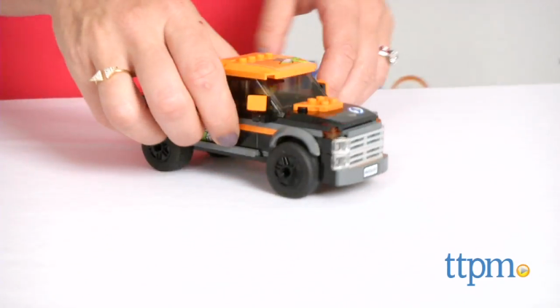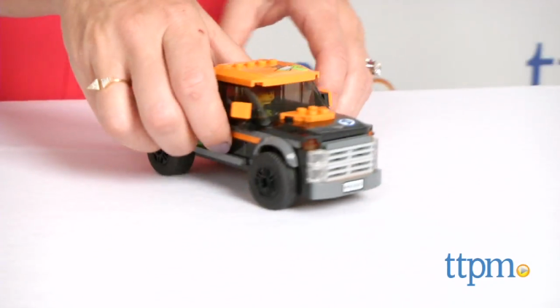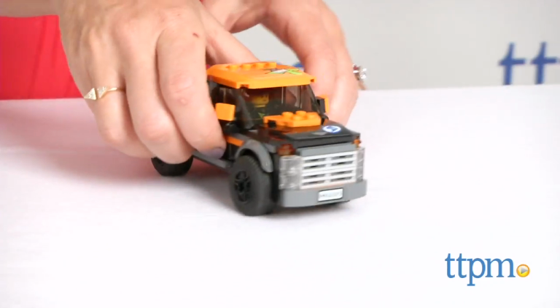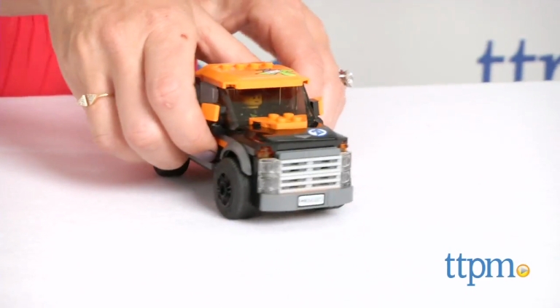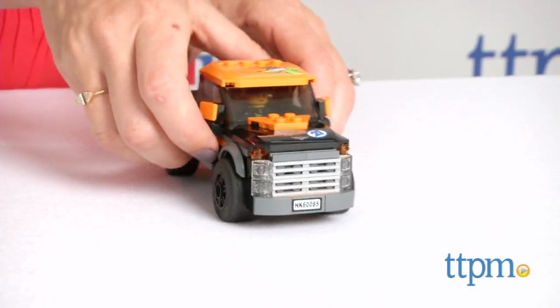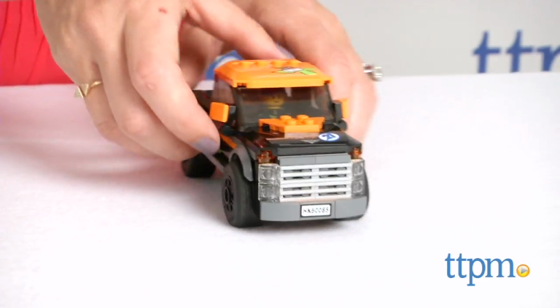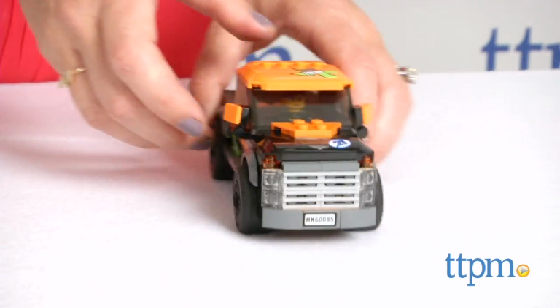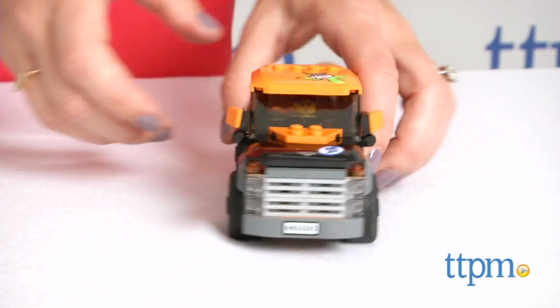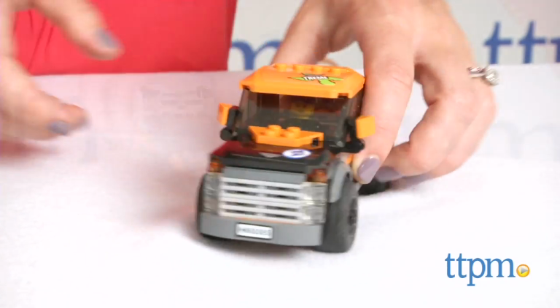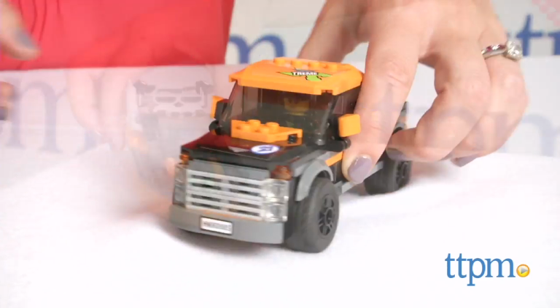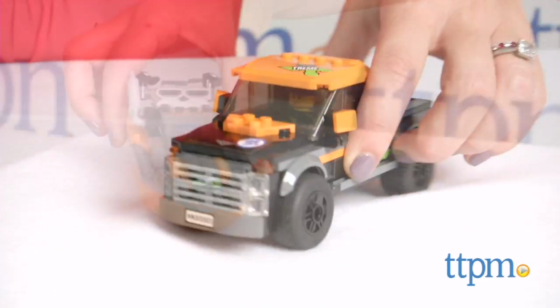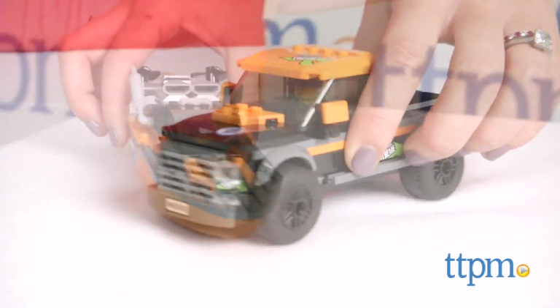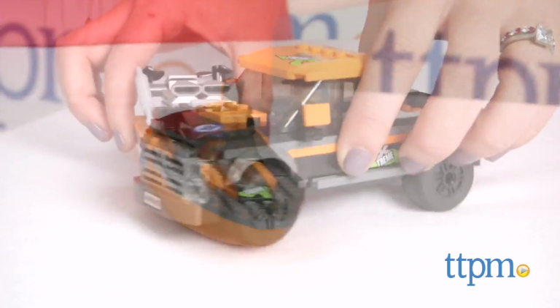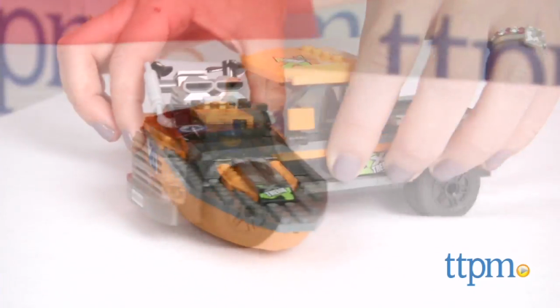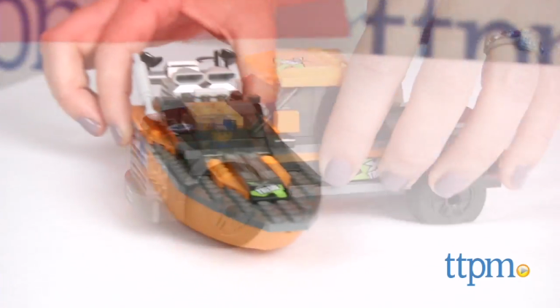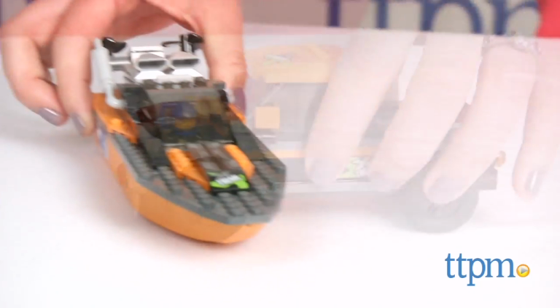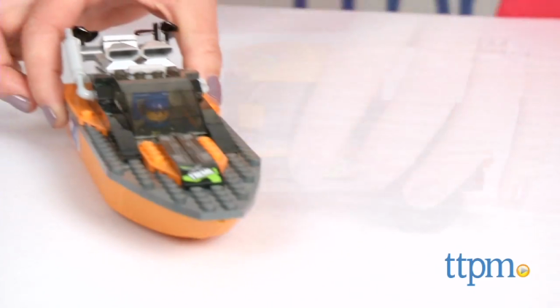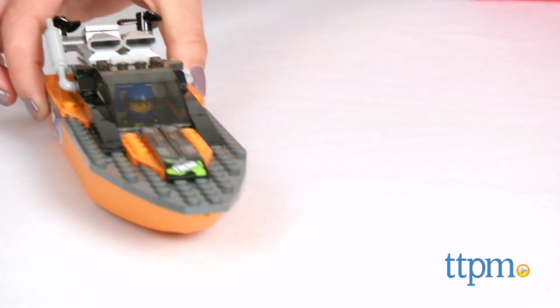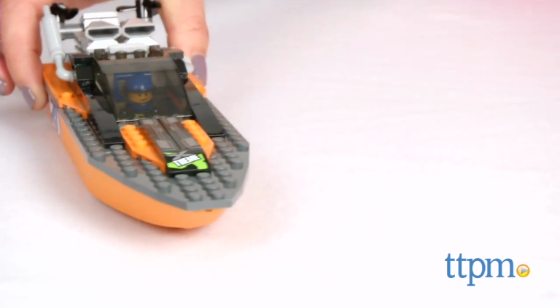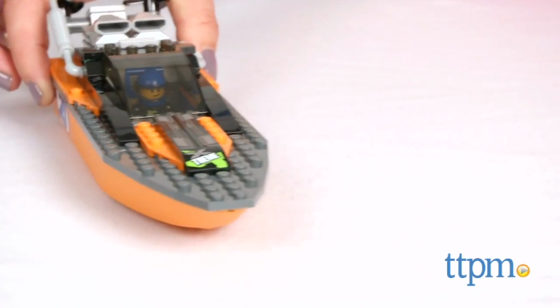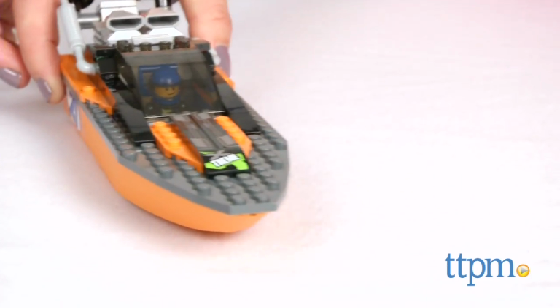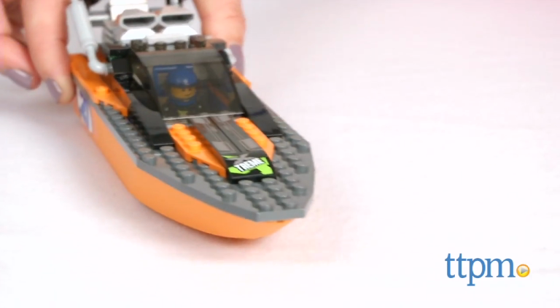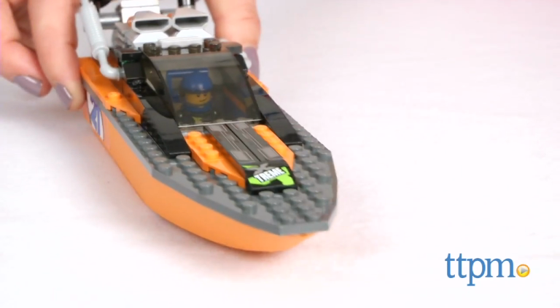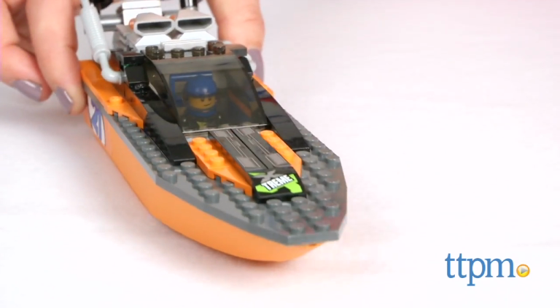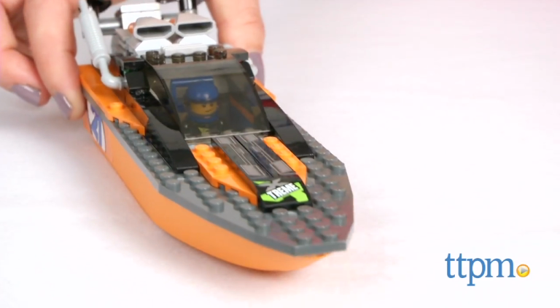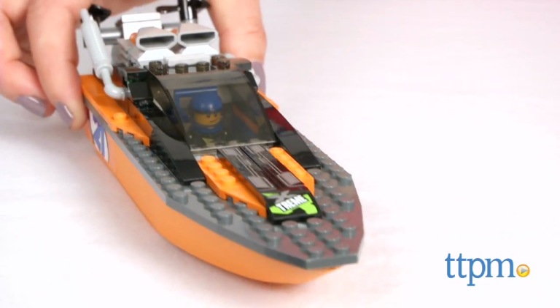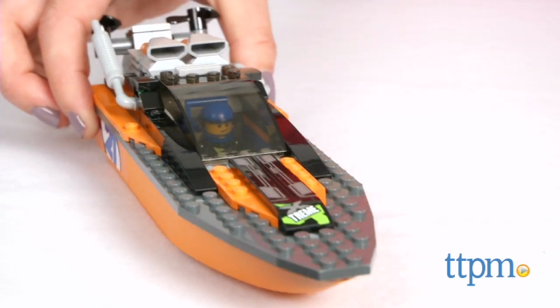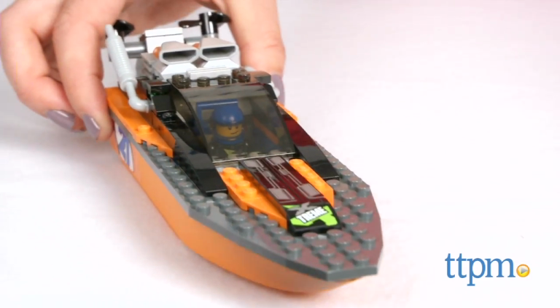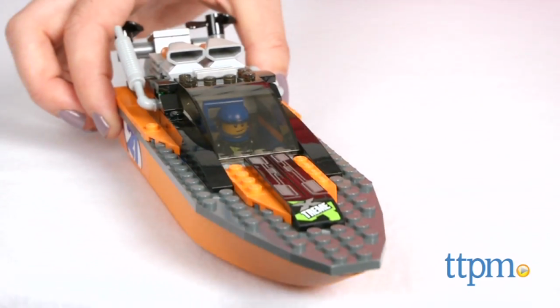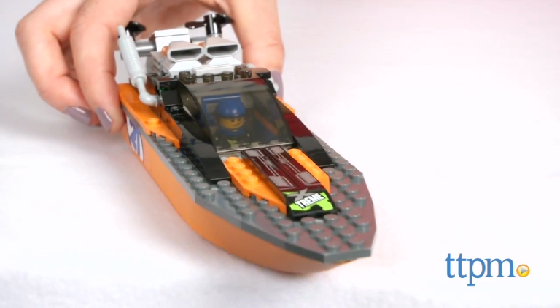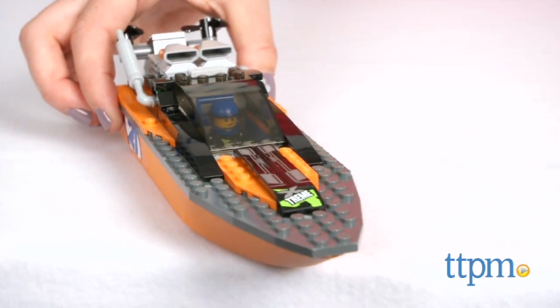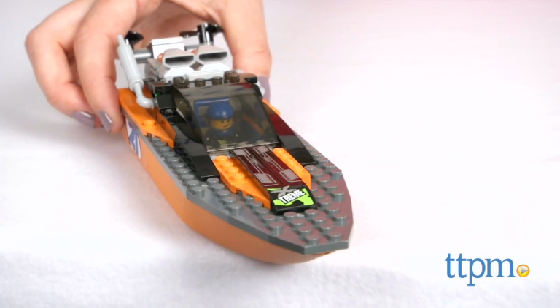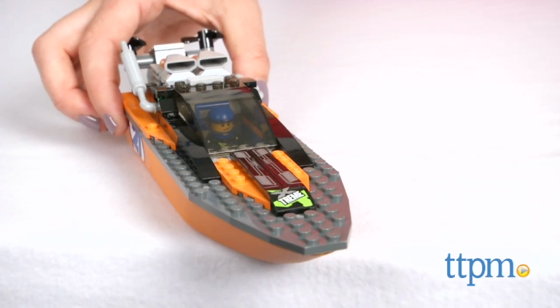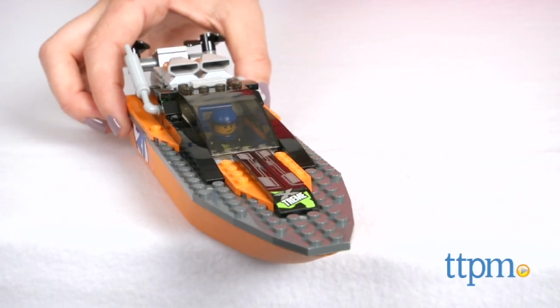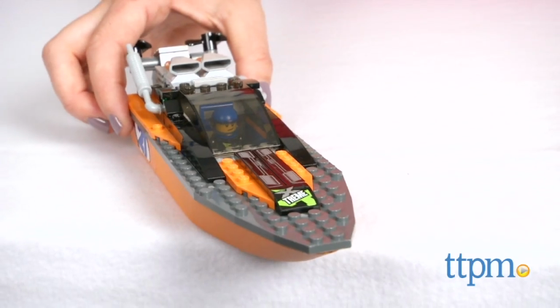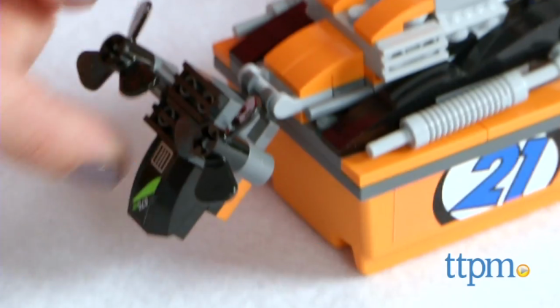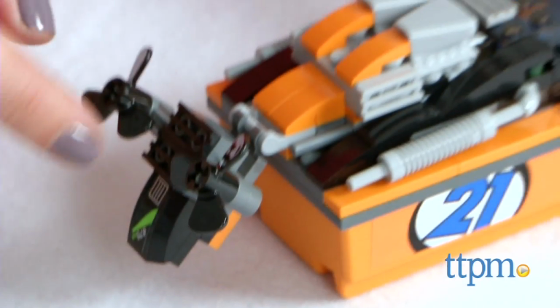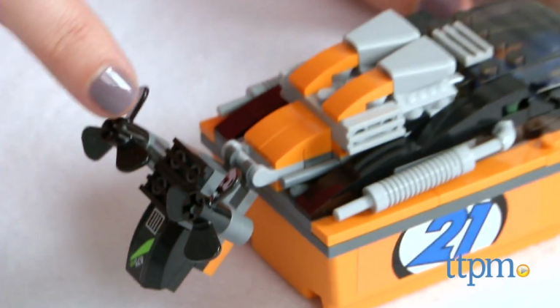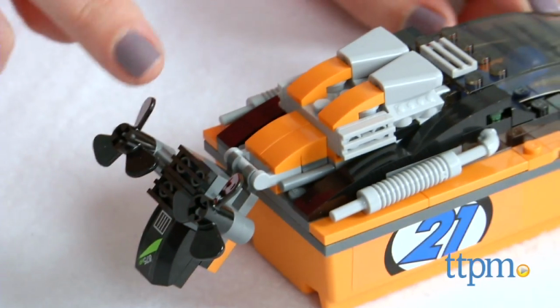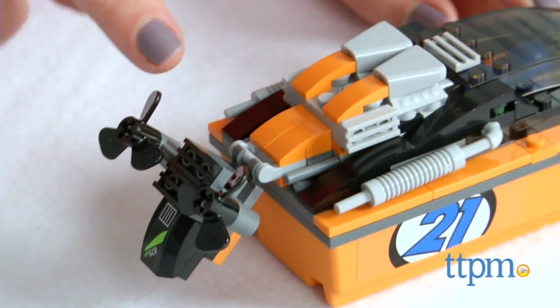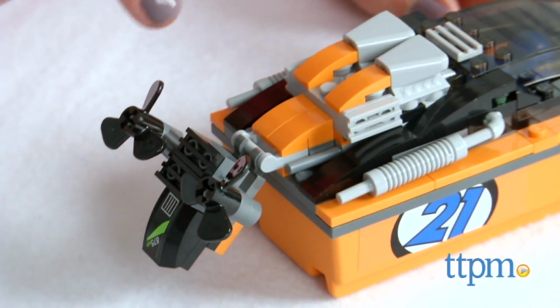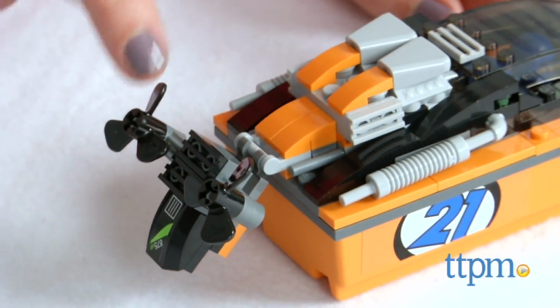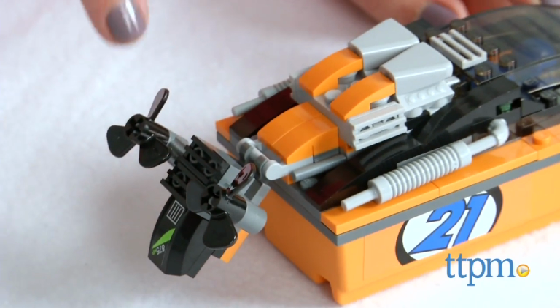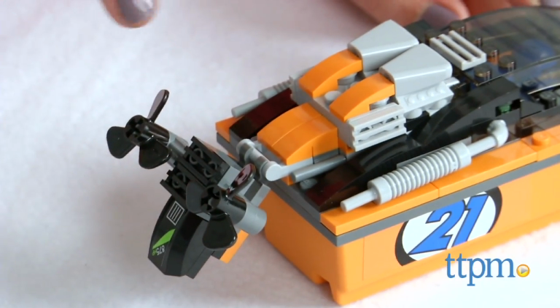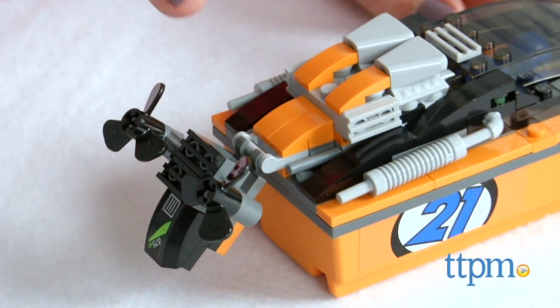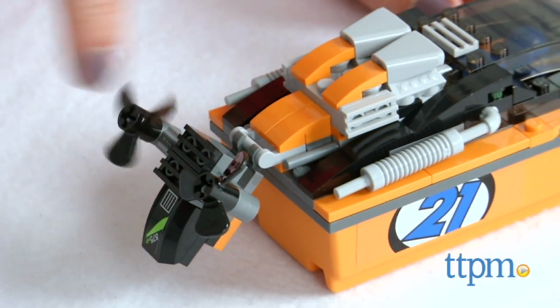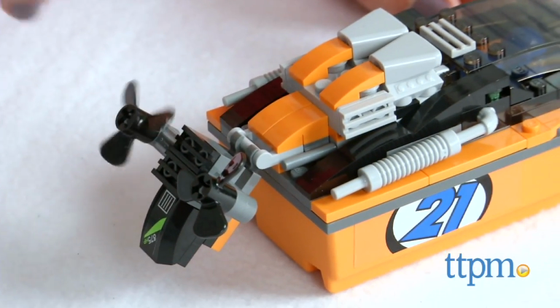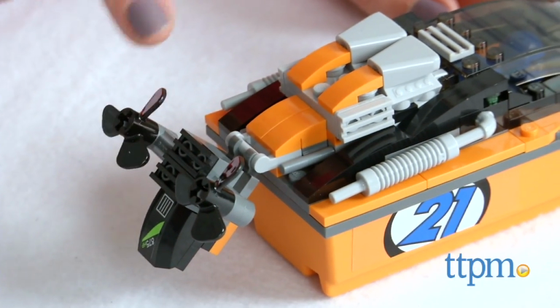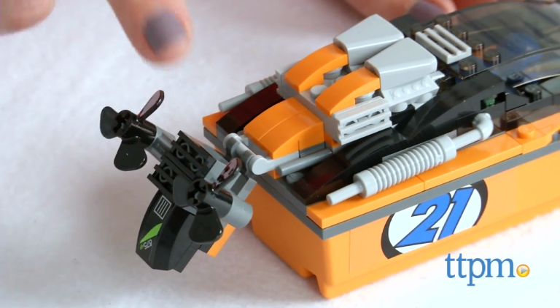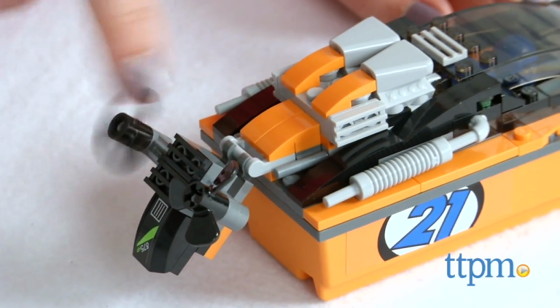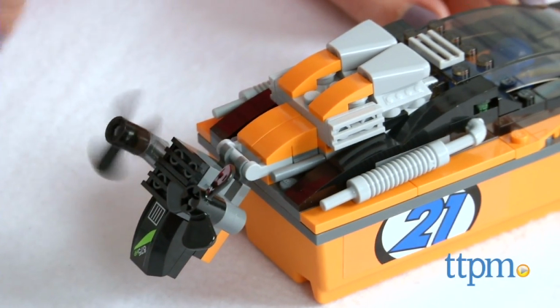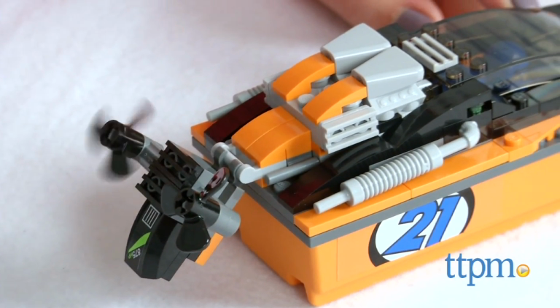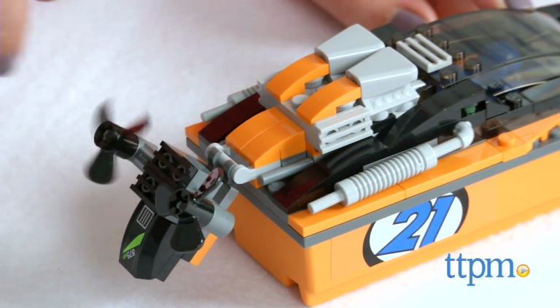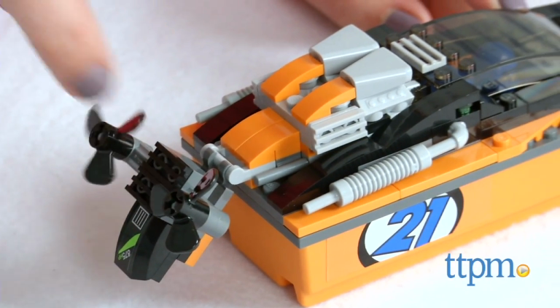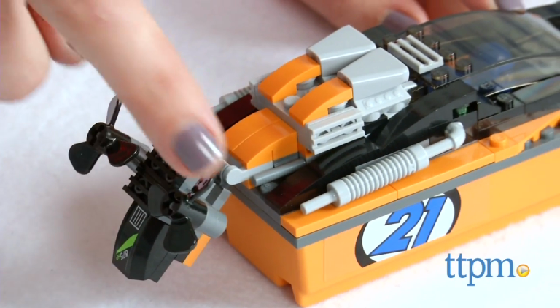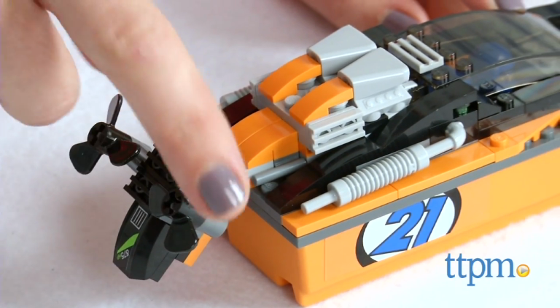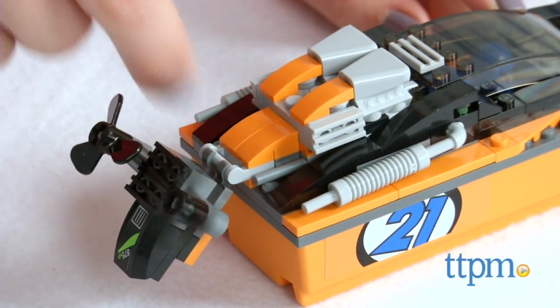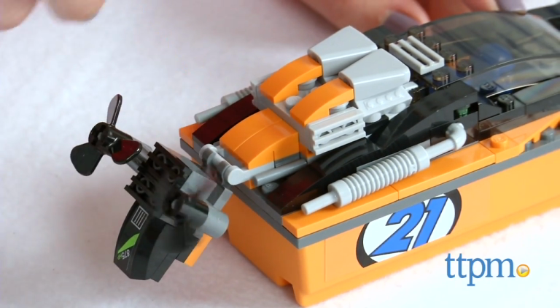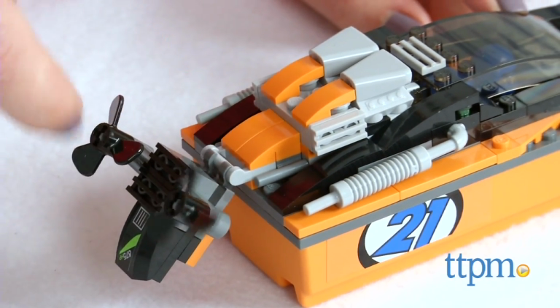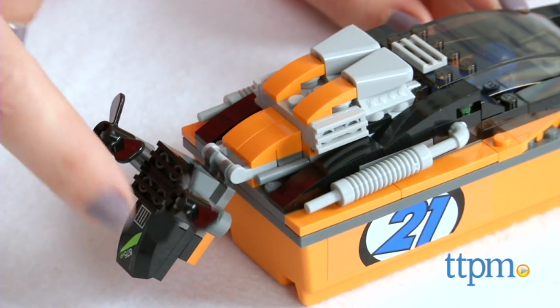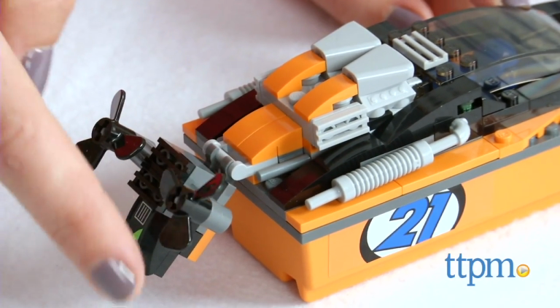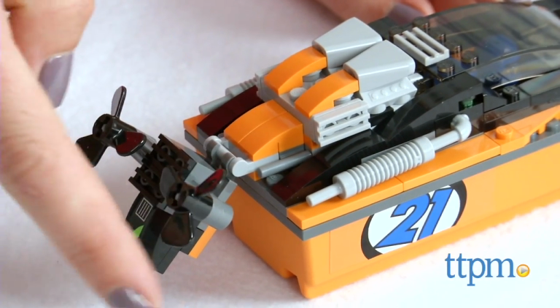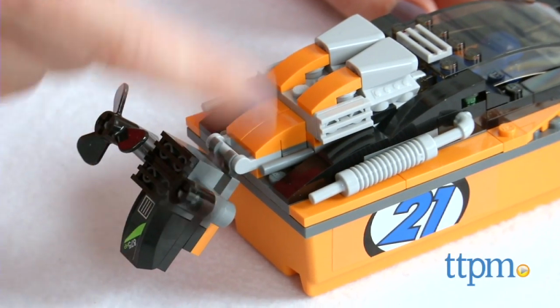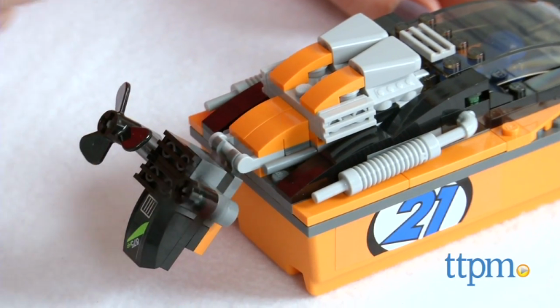The boat really floats in water, and the detachable trailer, working wheels, and spinning boat propellers add to the fun of the set.